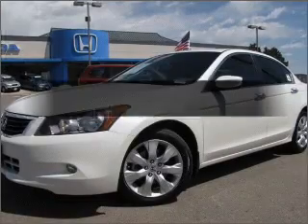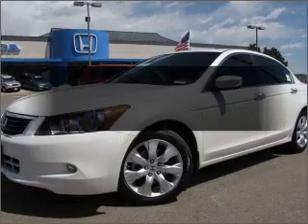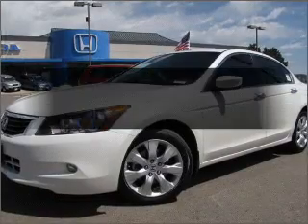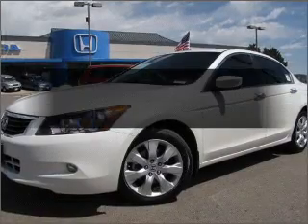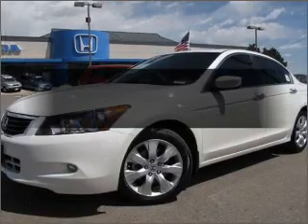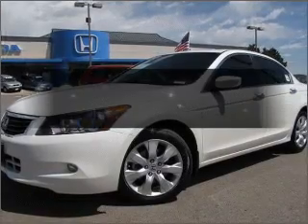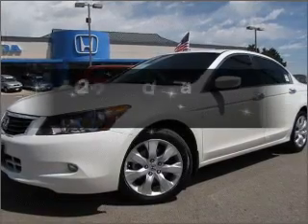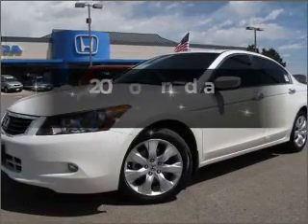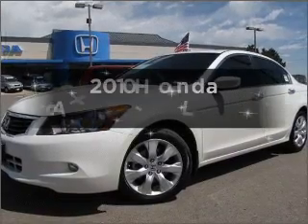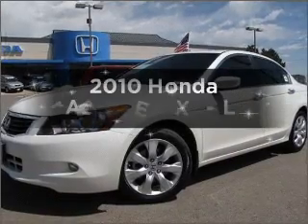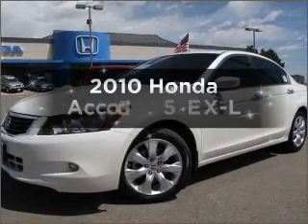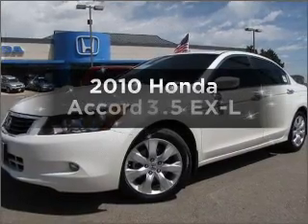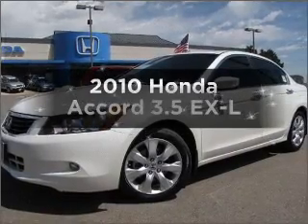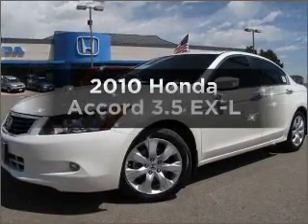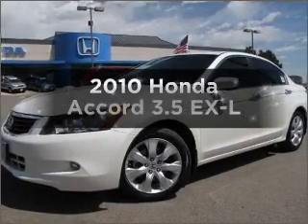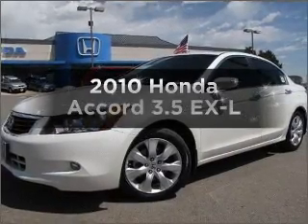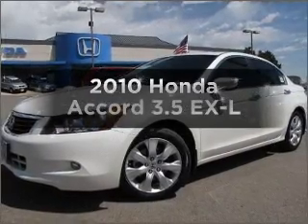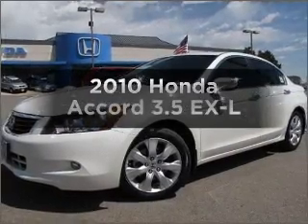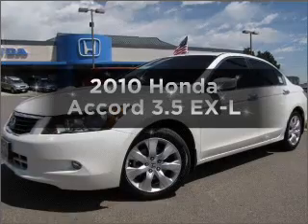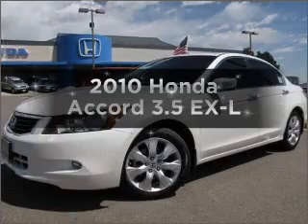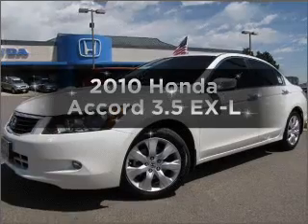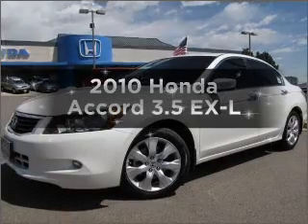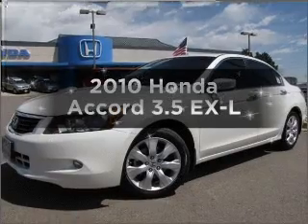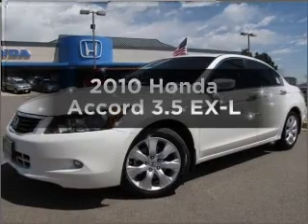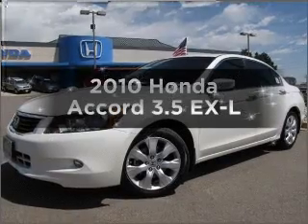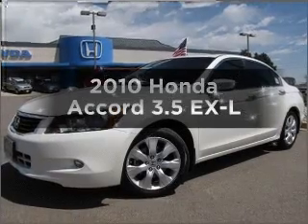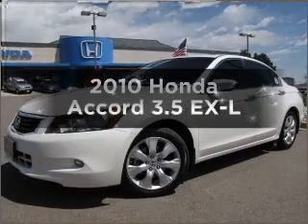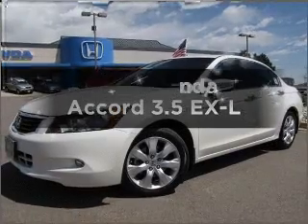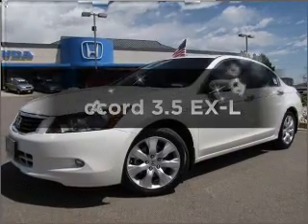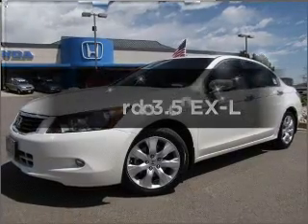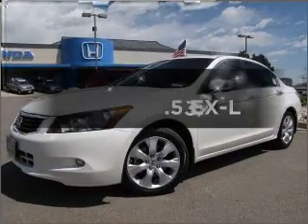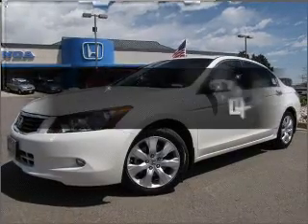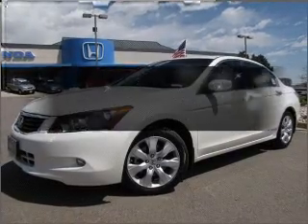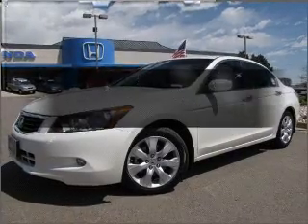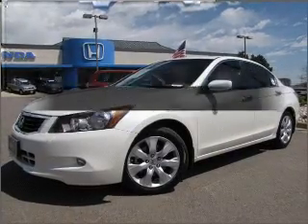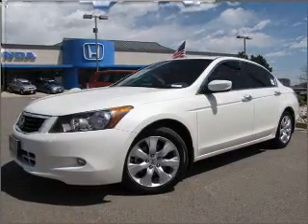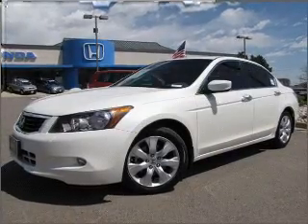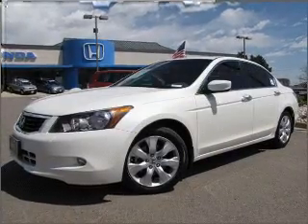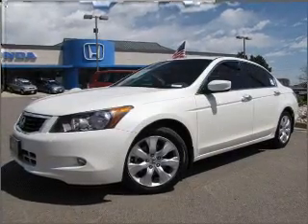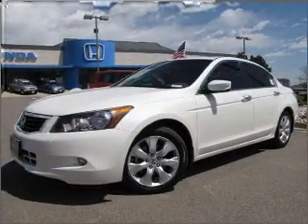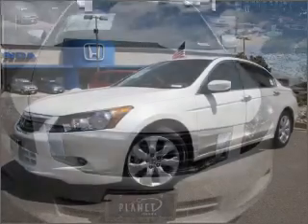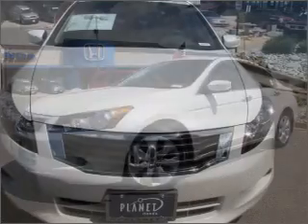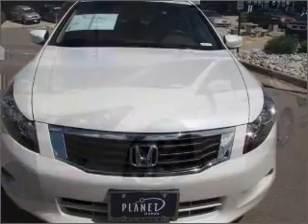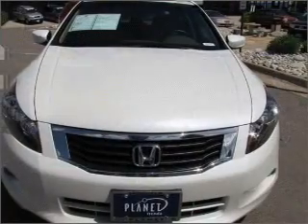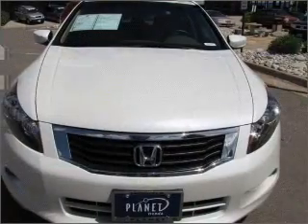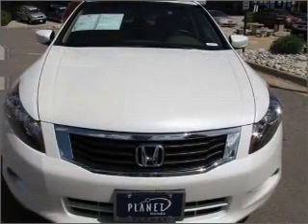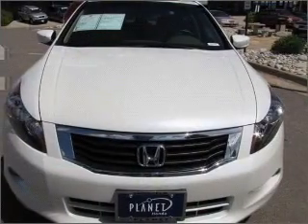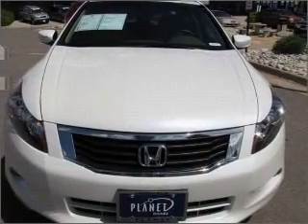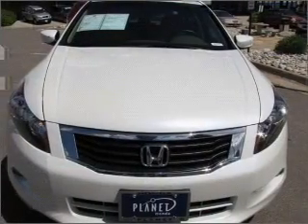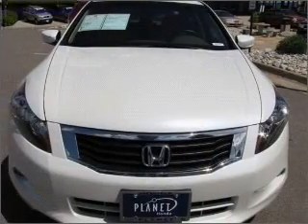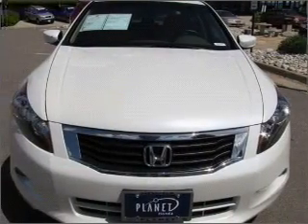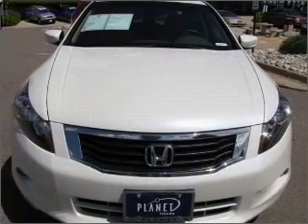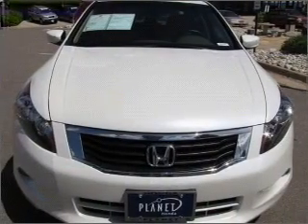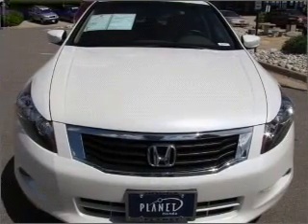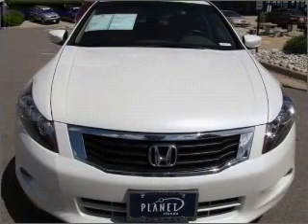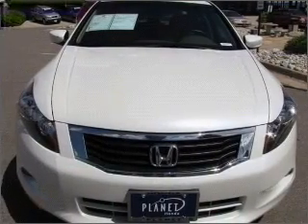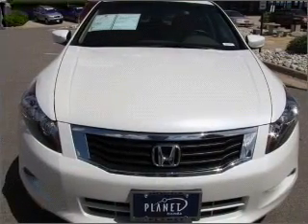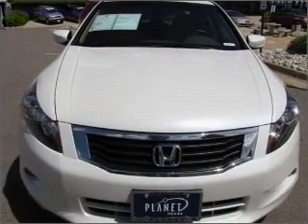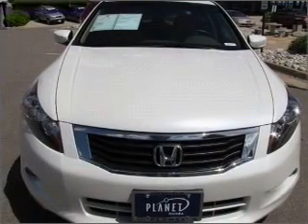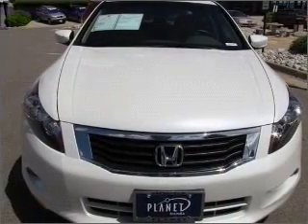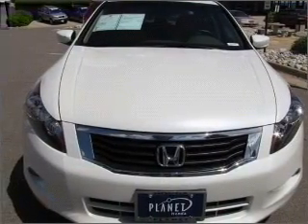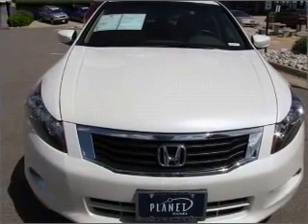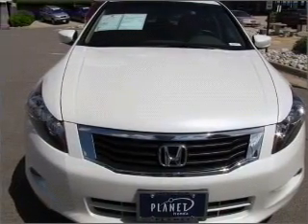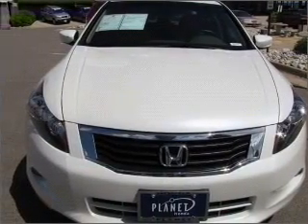Get noticed in this 2010 Honda Accord. If you're looking for an automobile with great attributes, look no further.